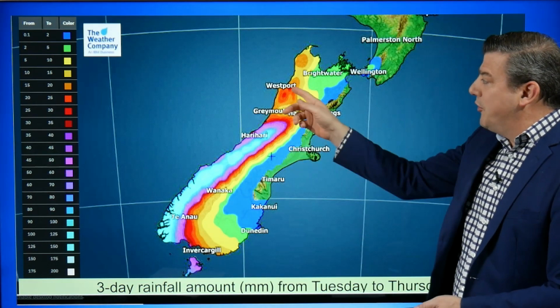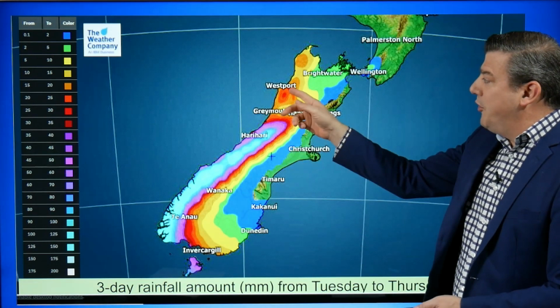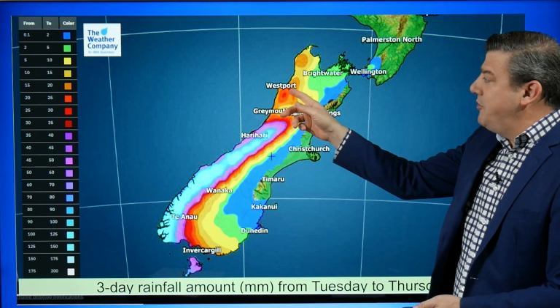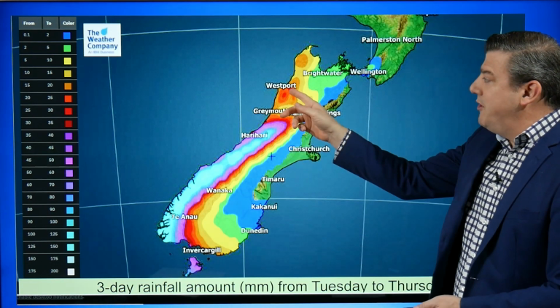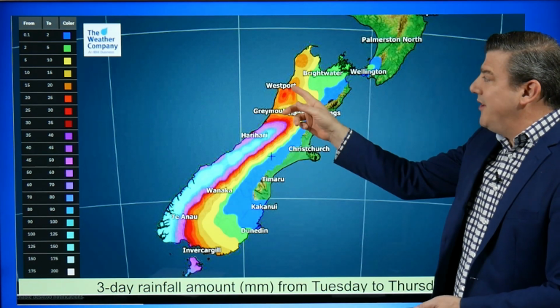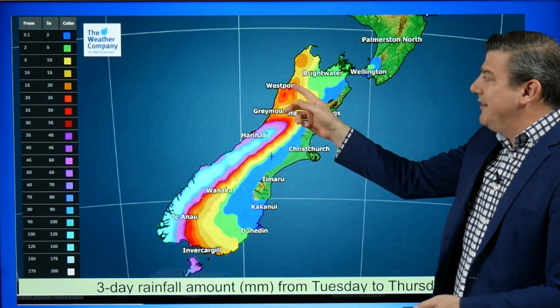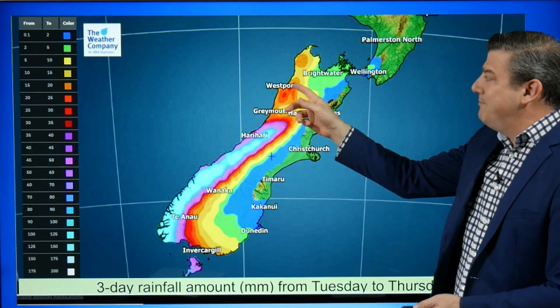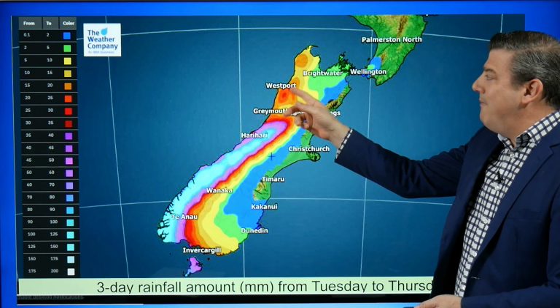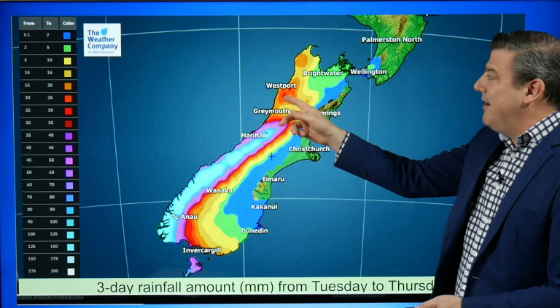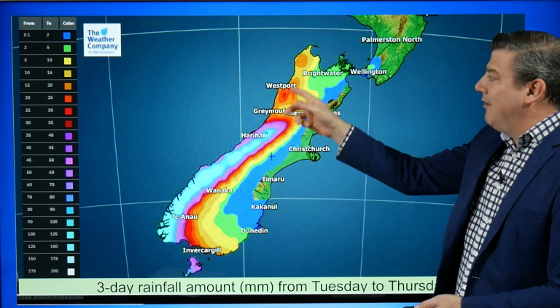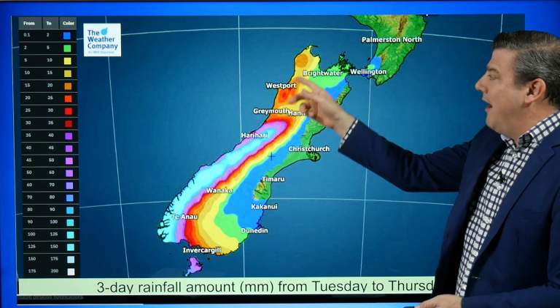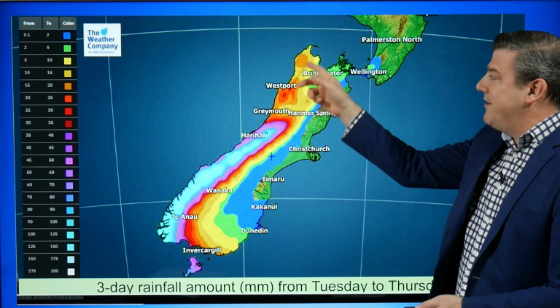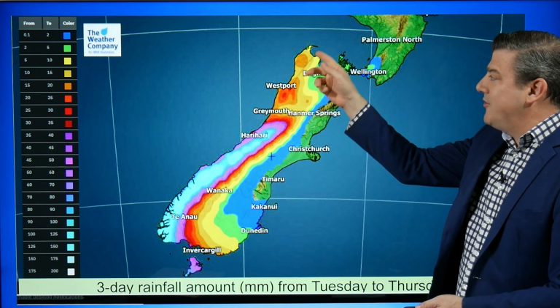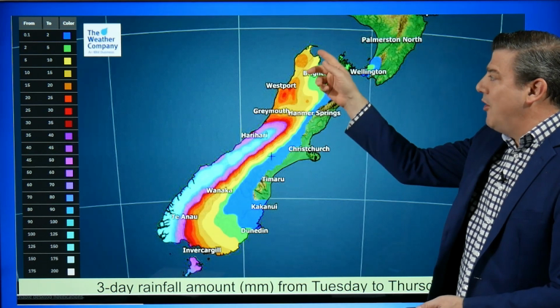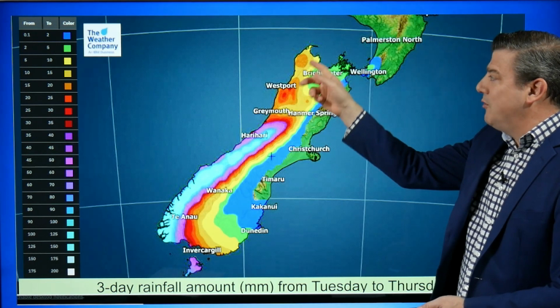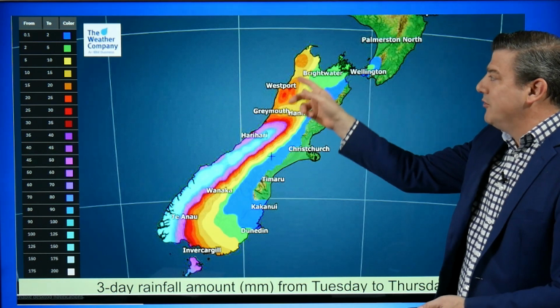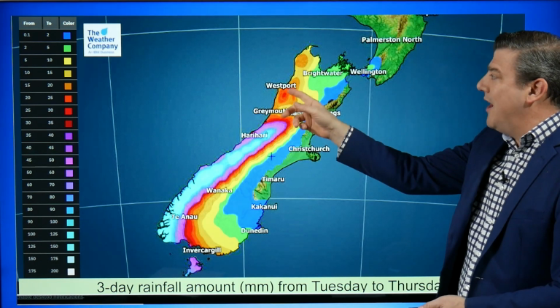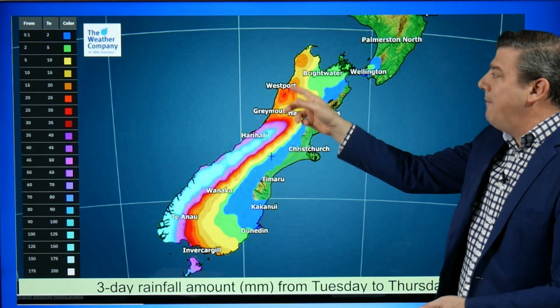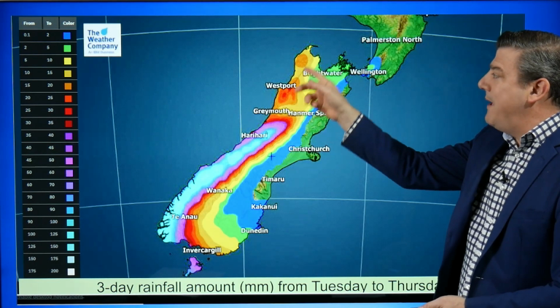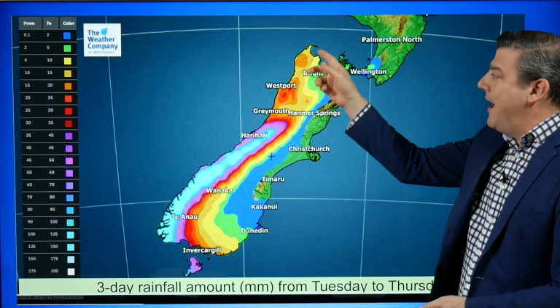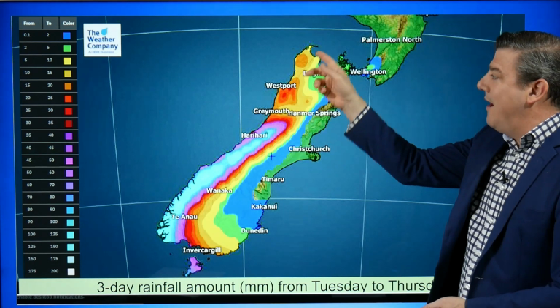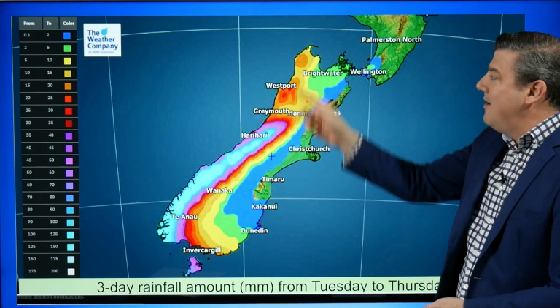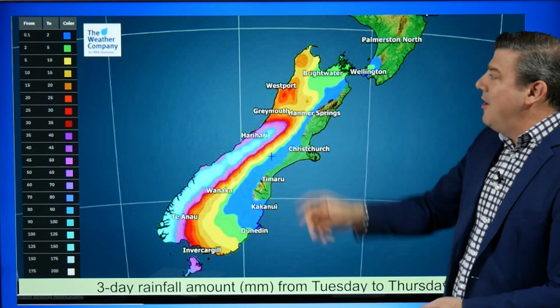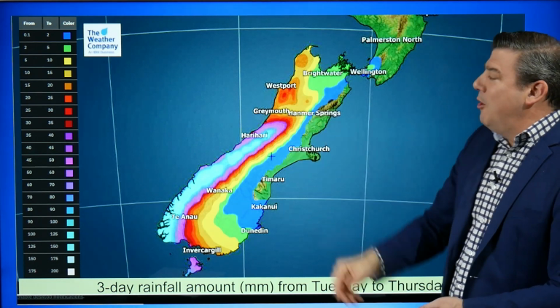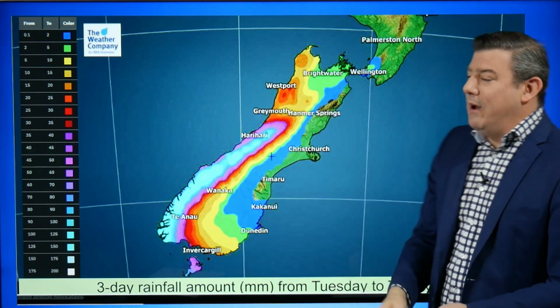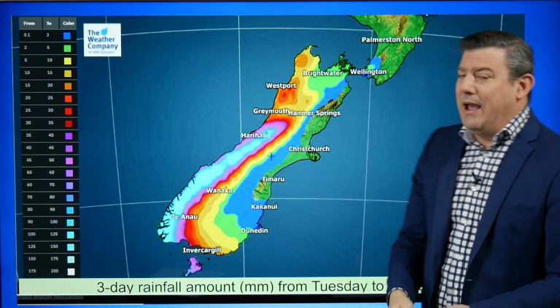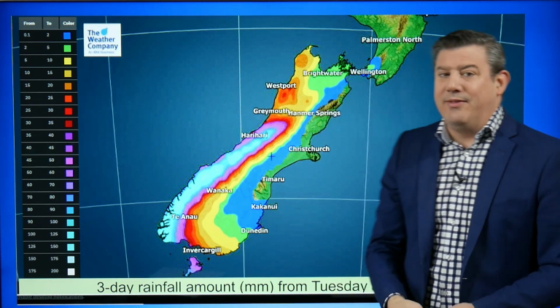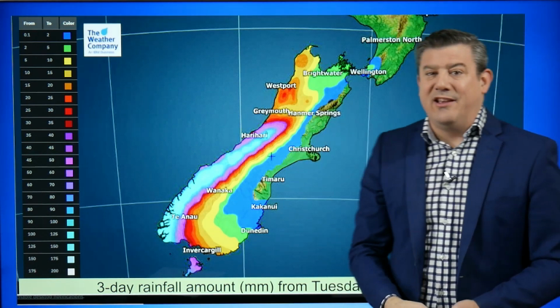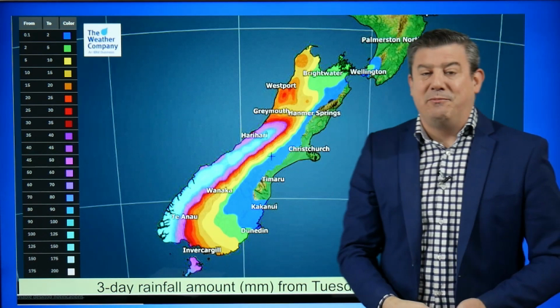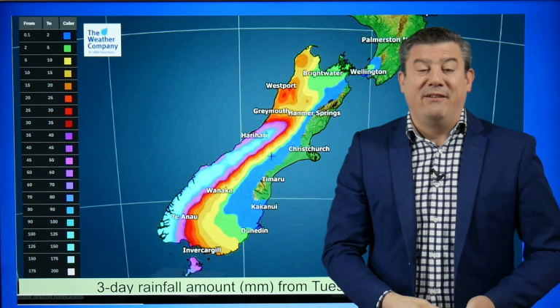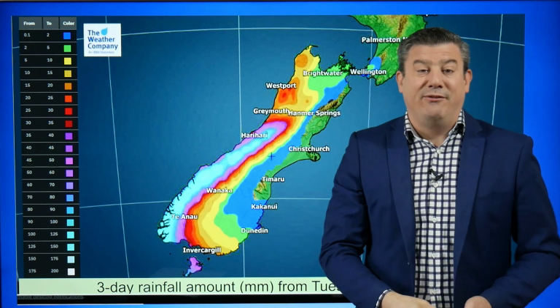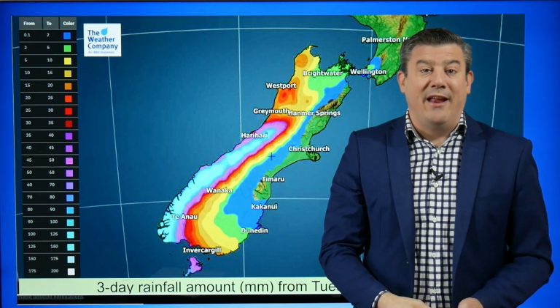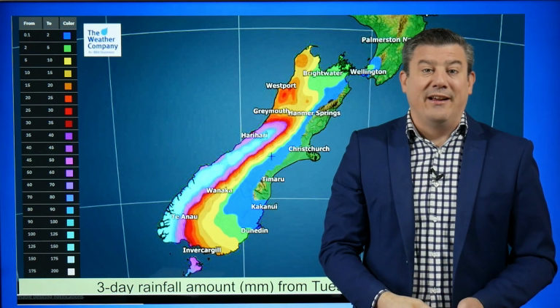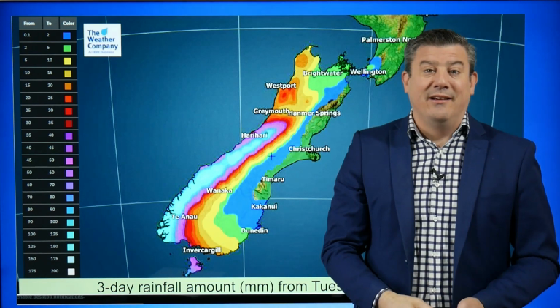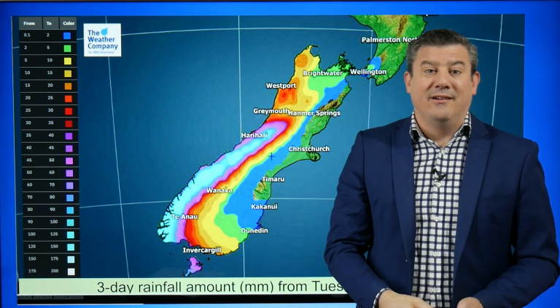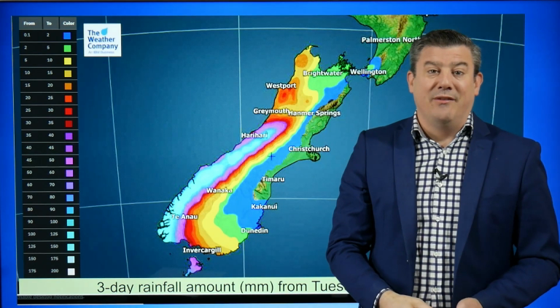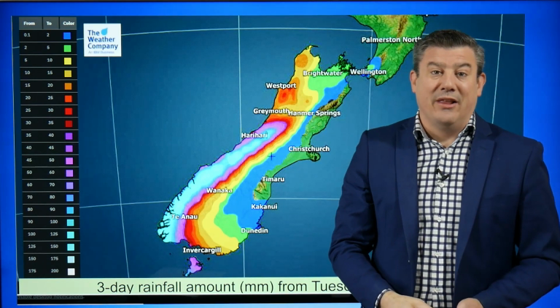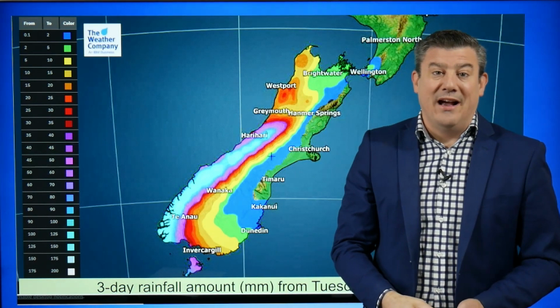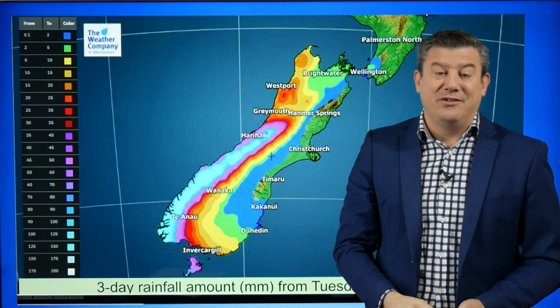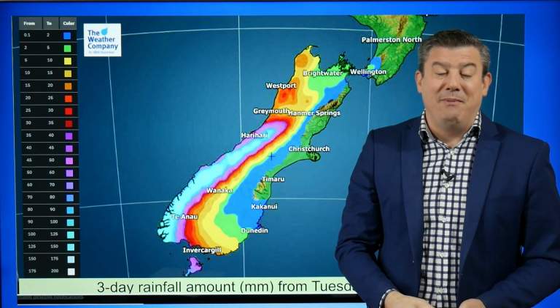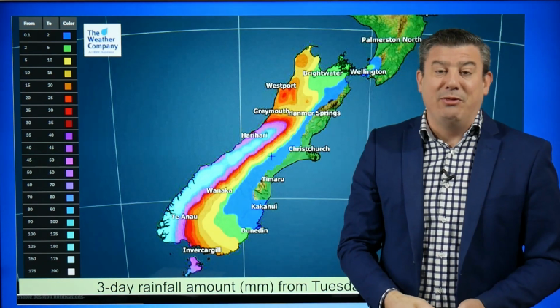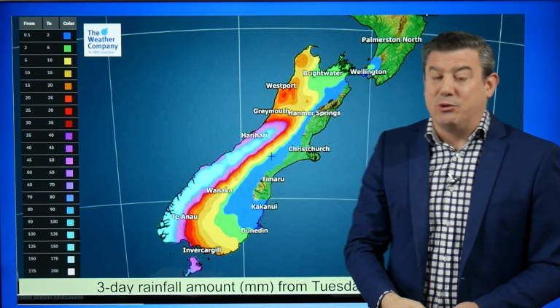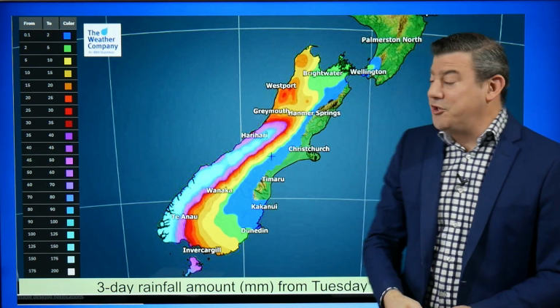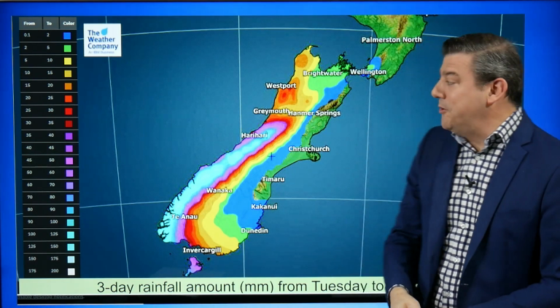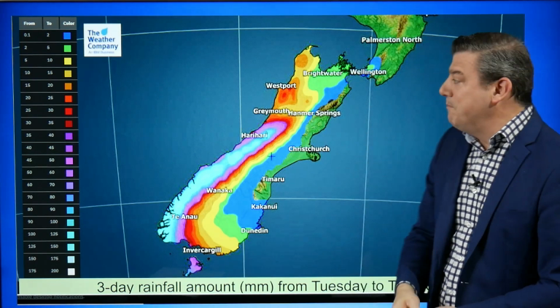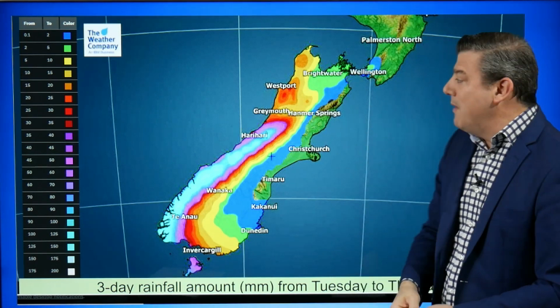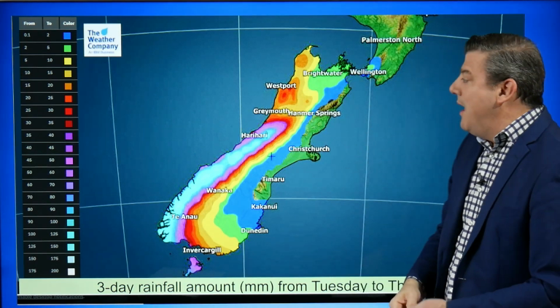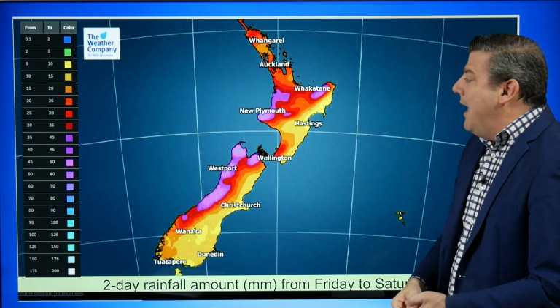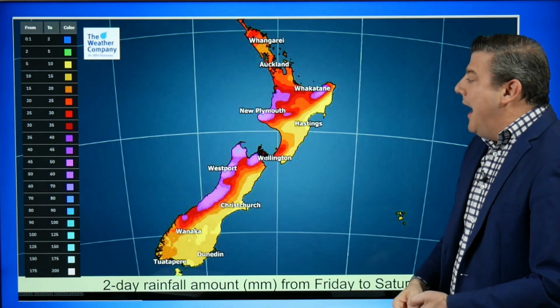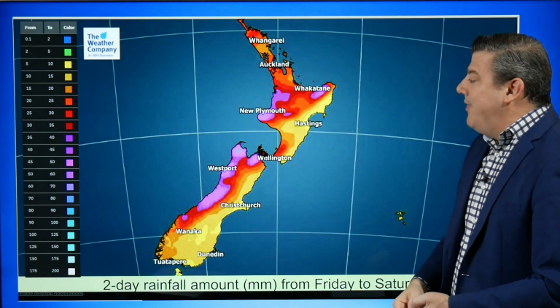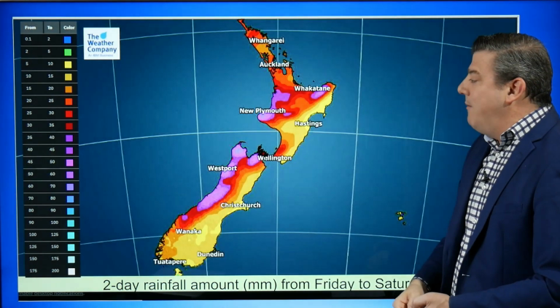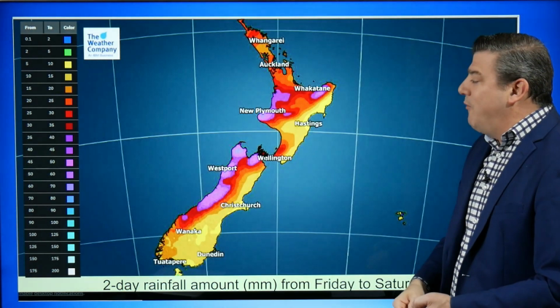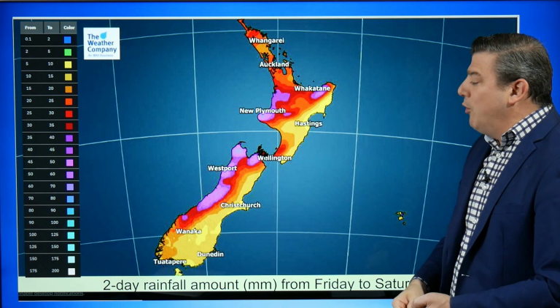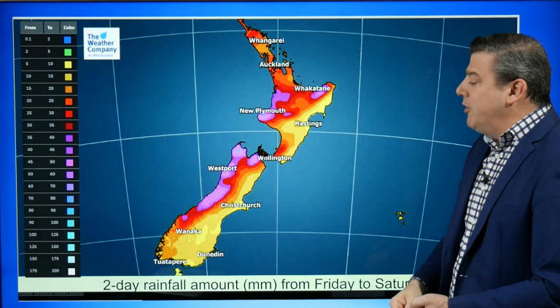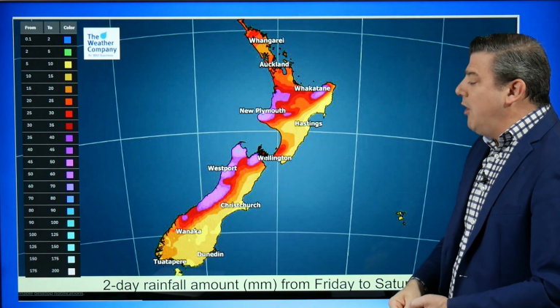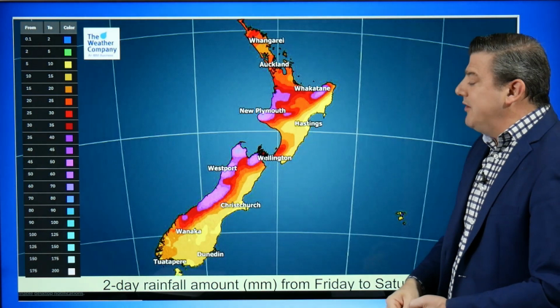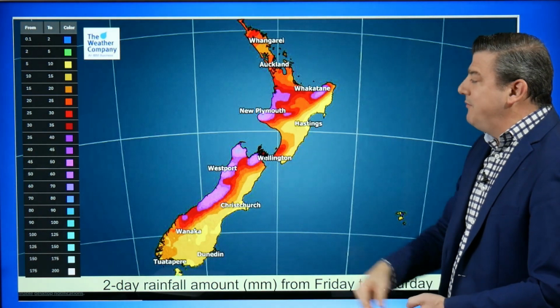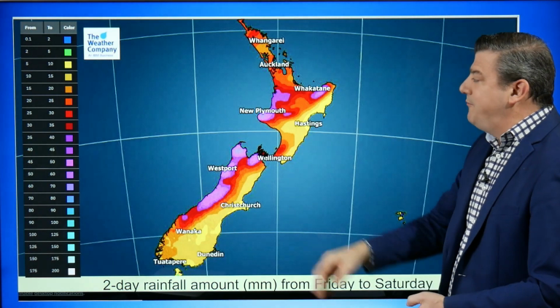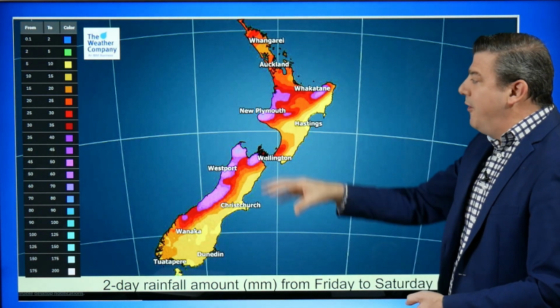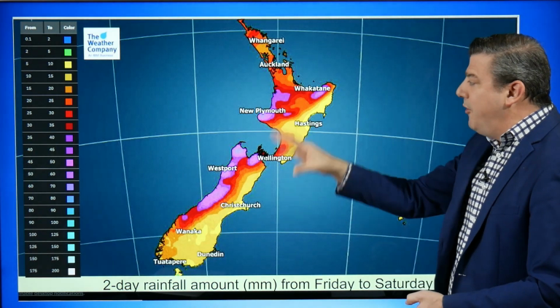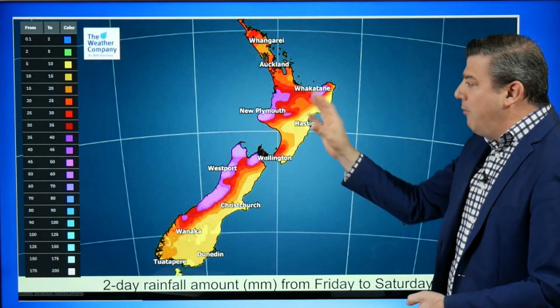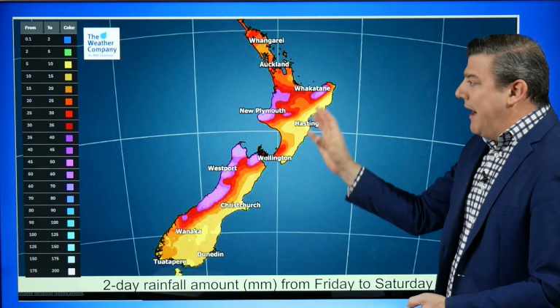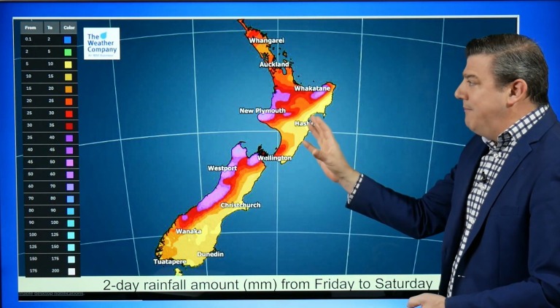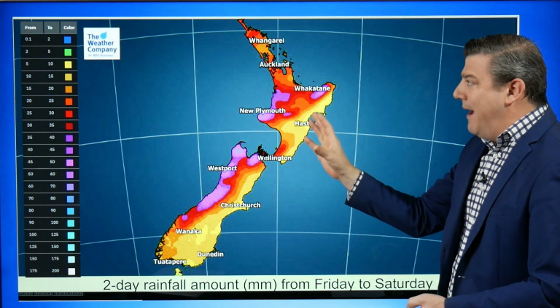The good news is much lighter totals up here where there's been flooding over the last month or two. And then we've also got some further rain maps.